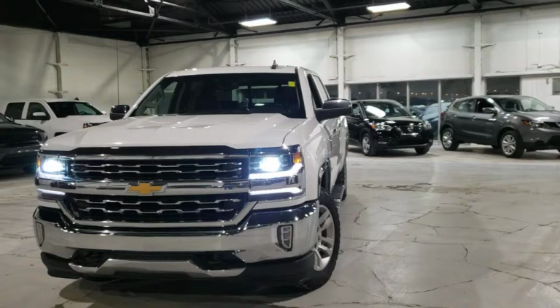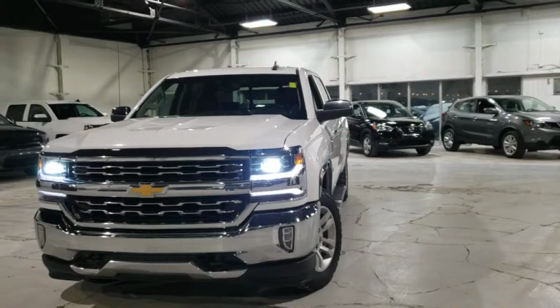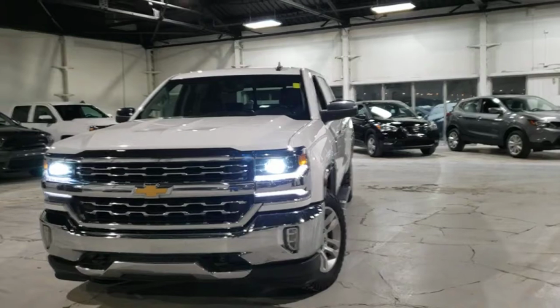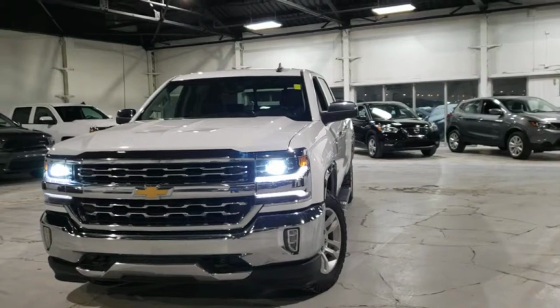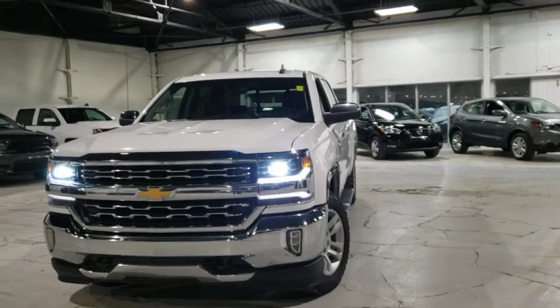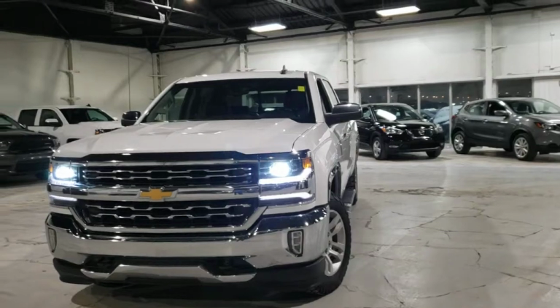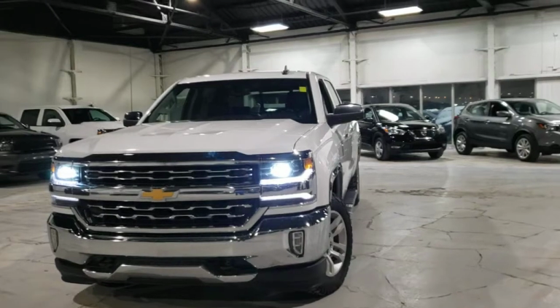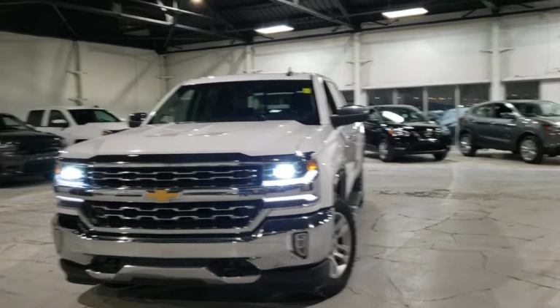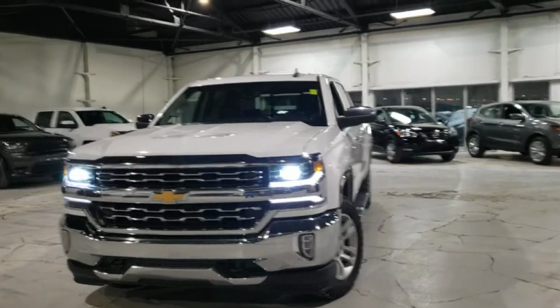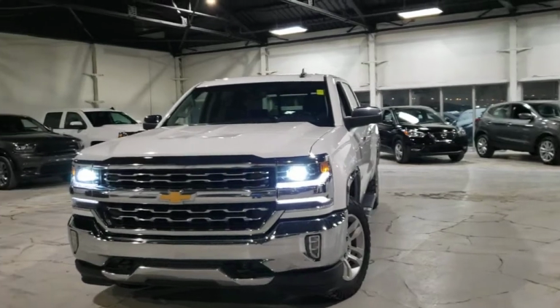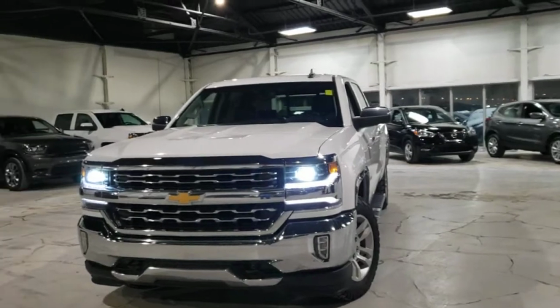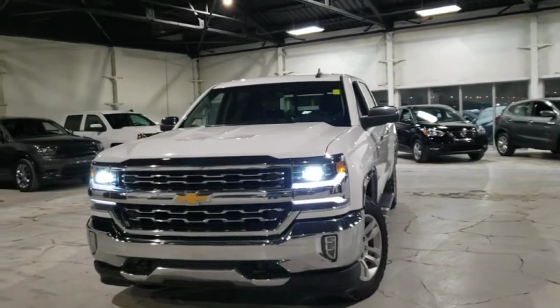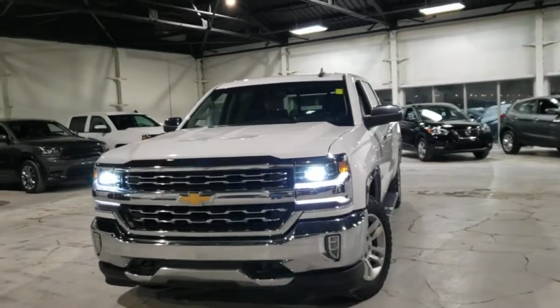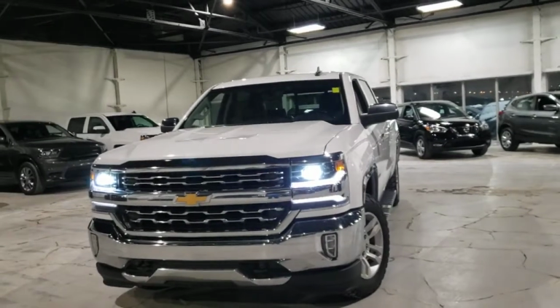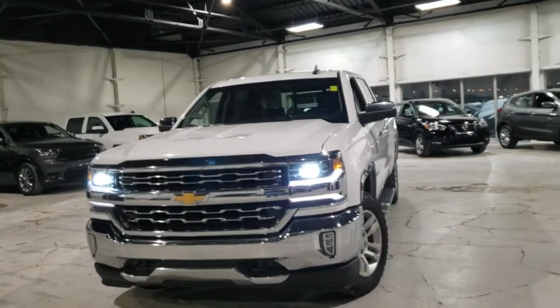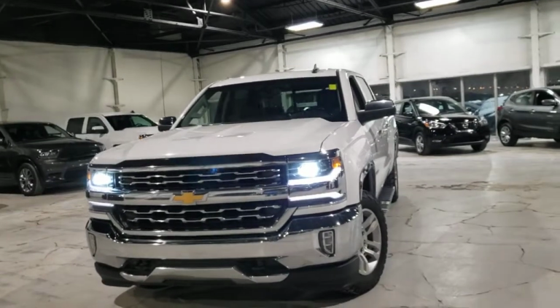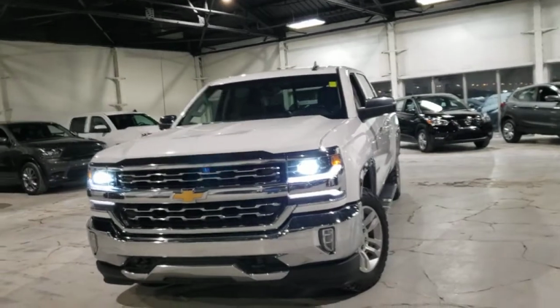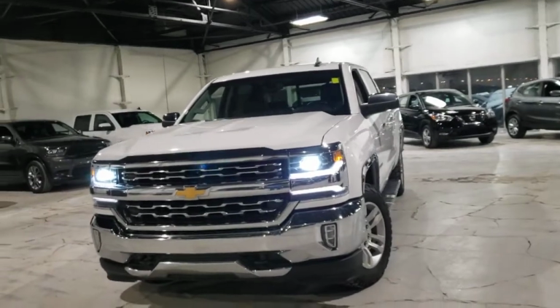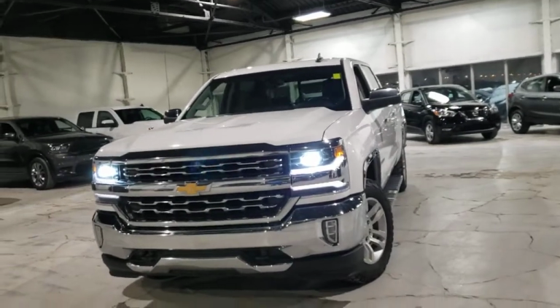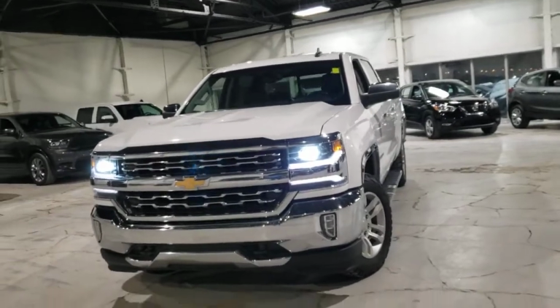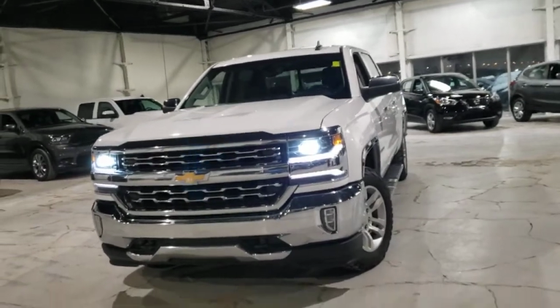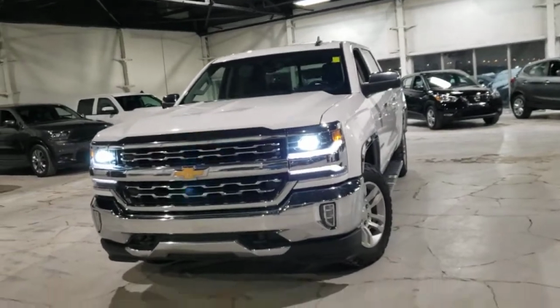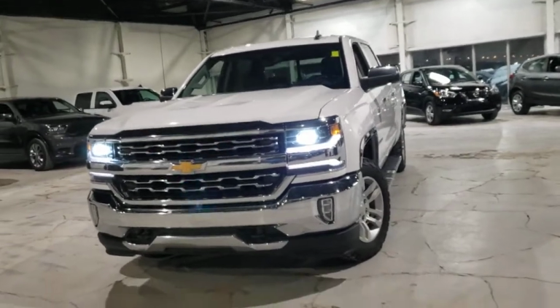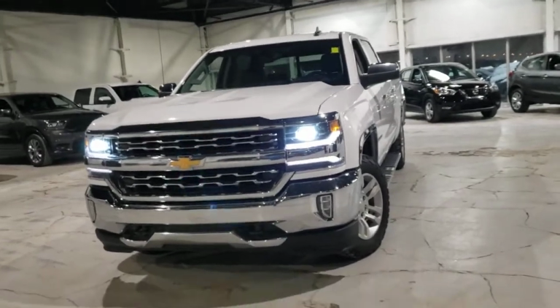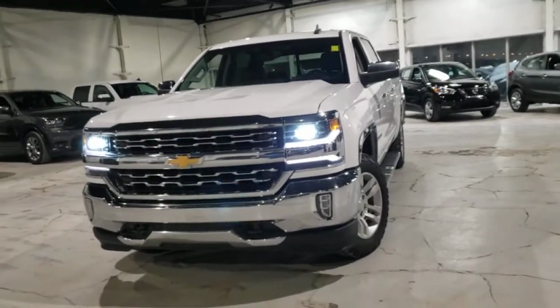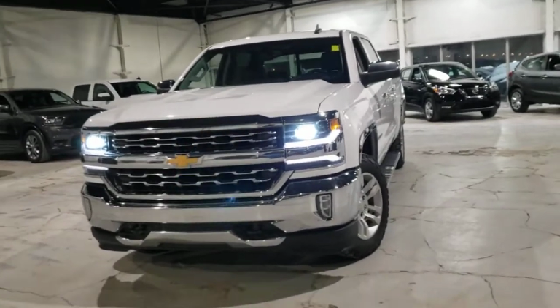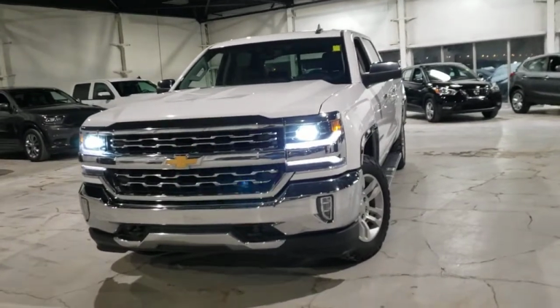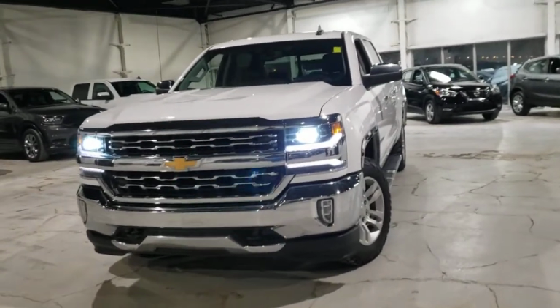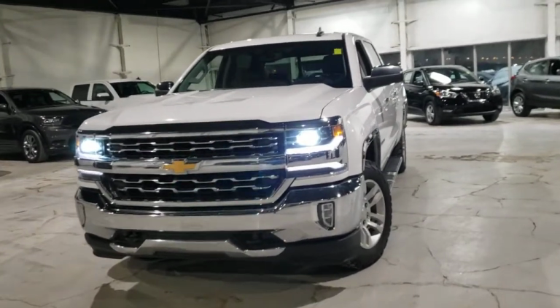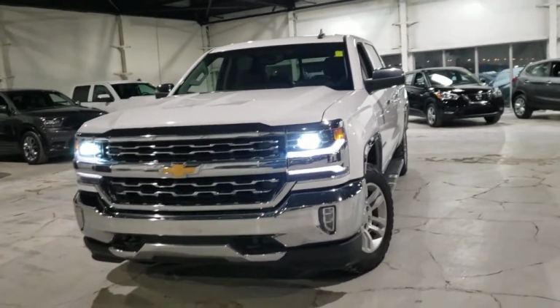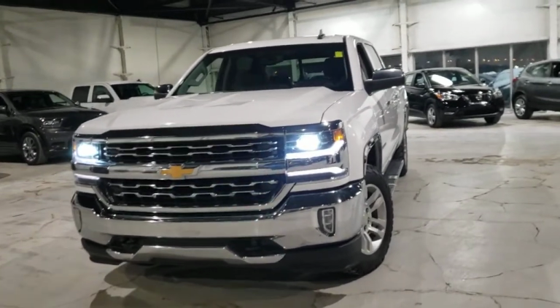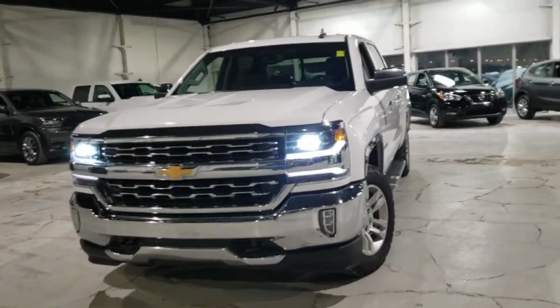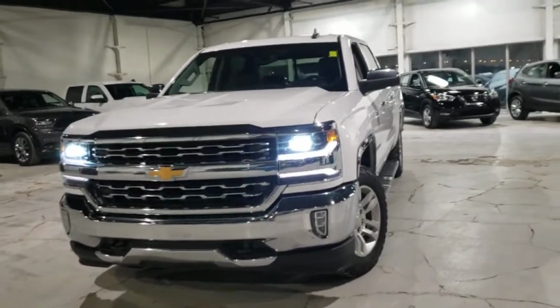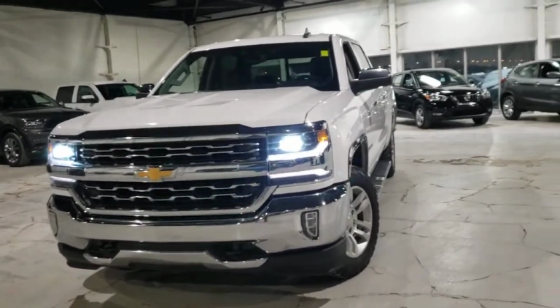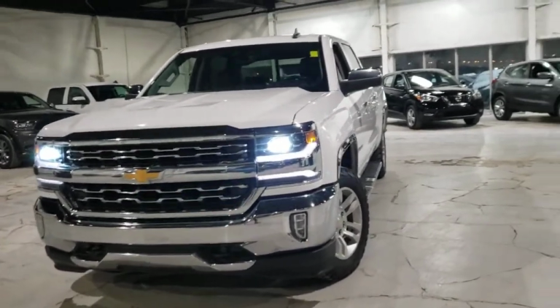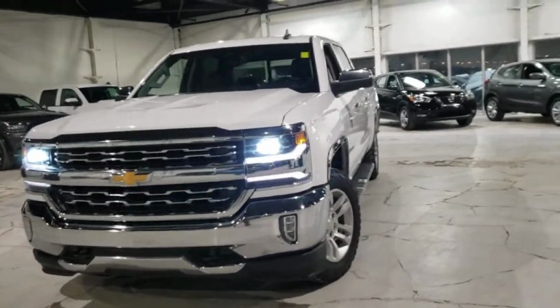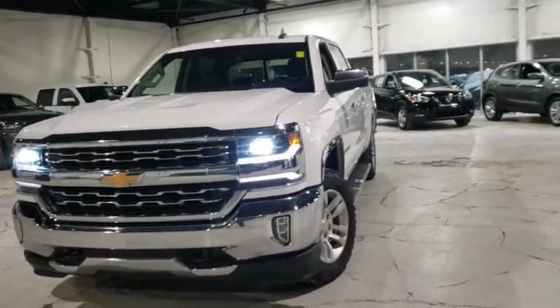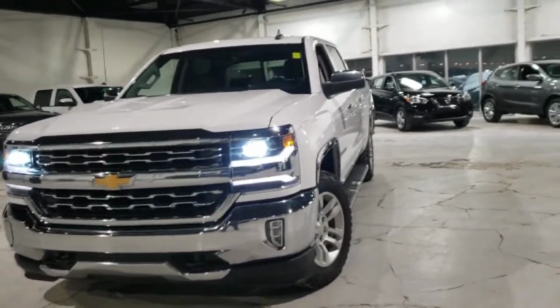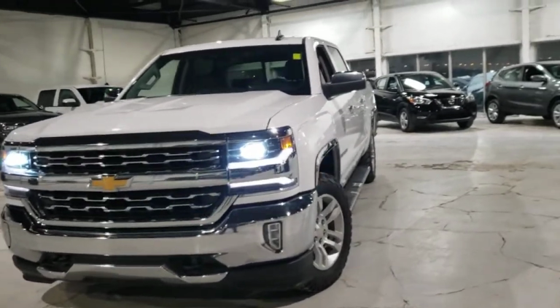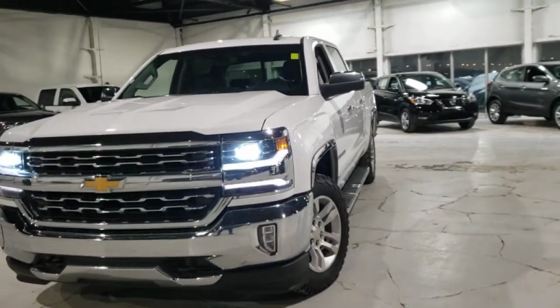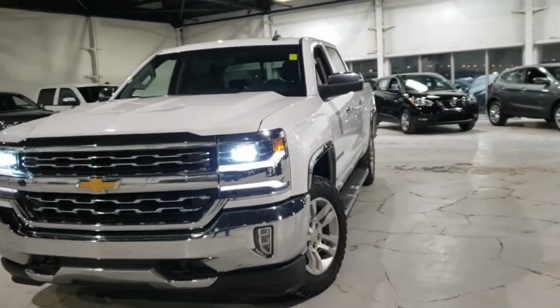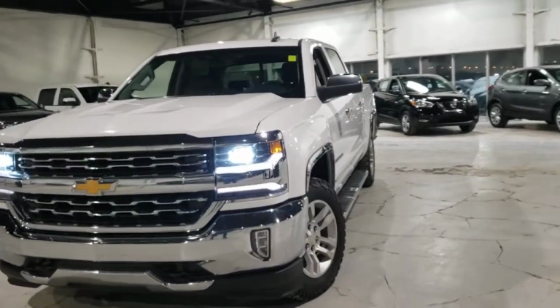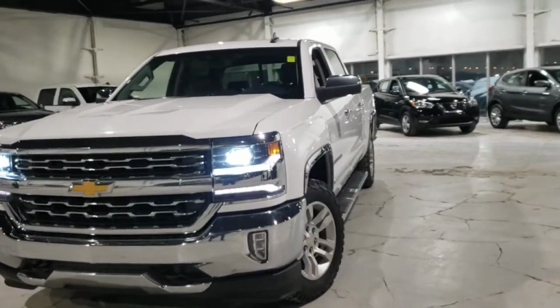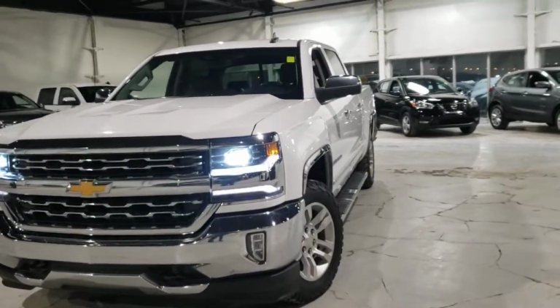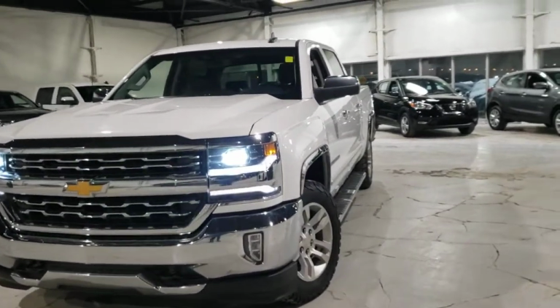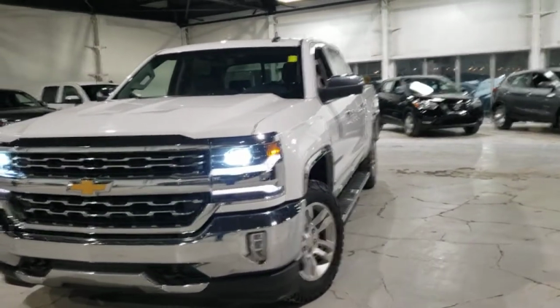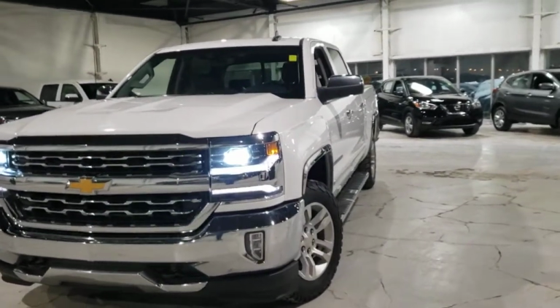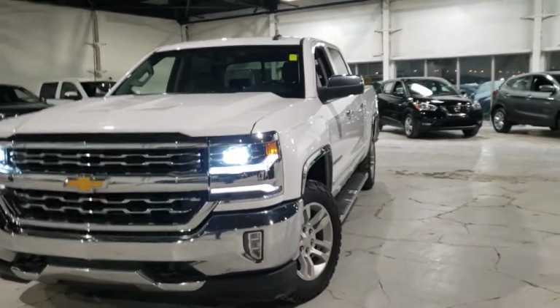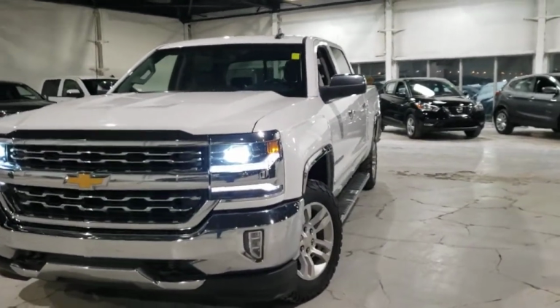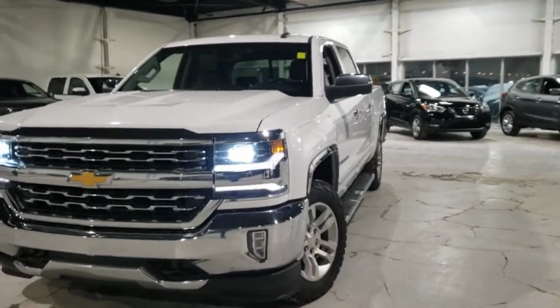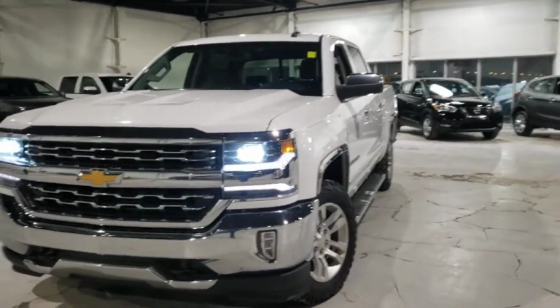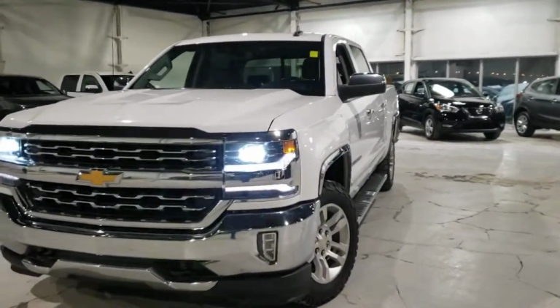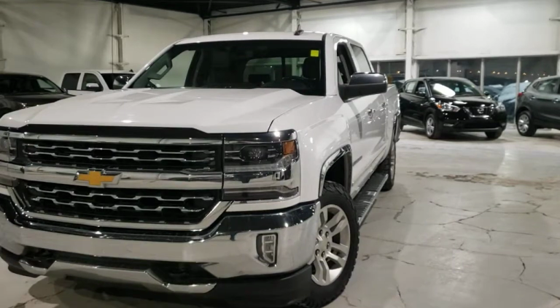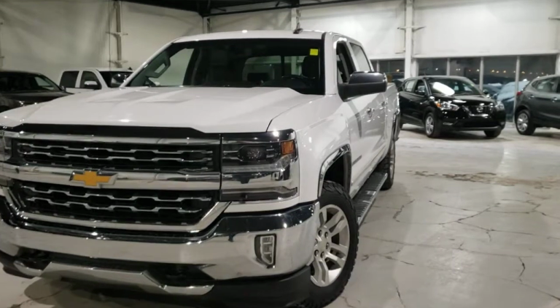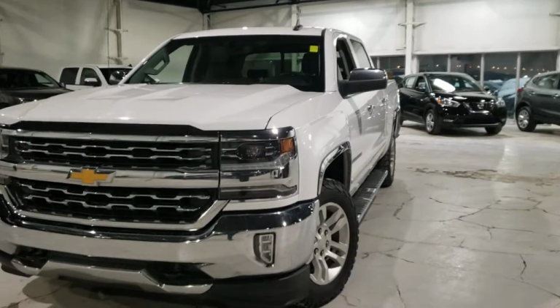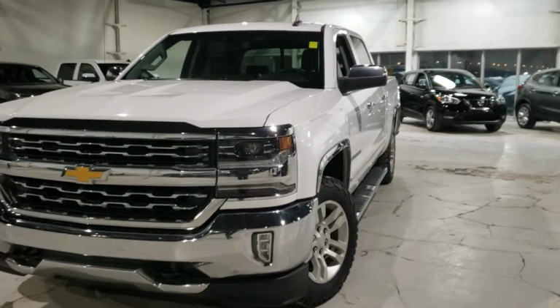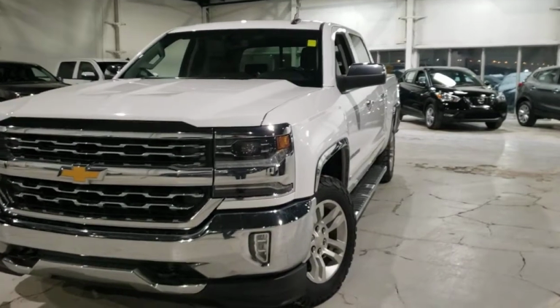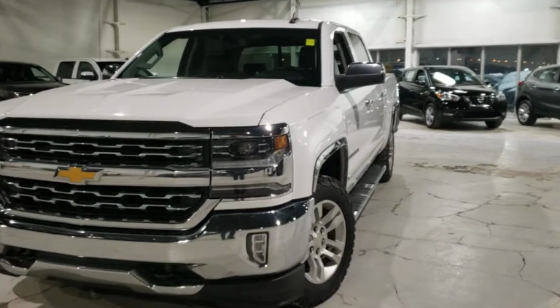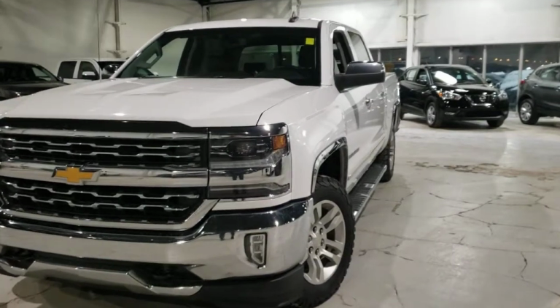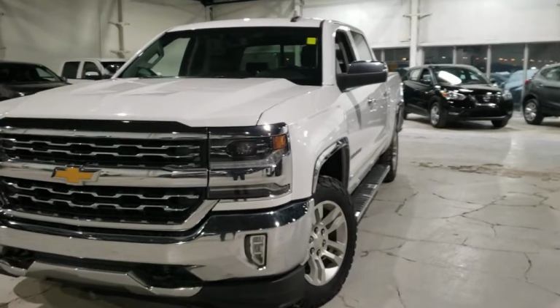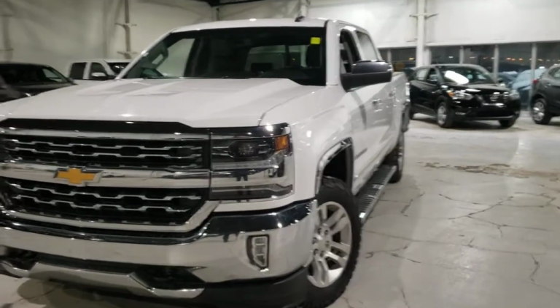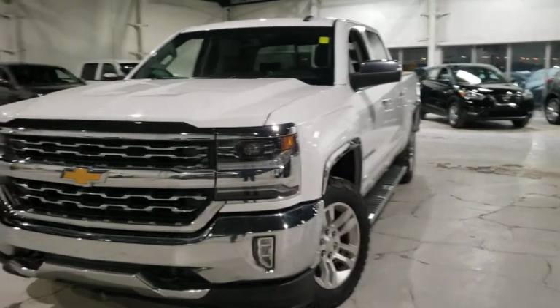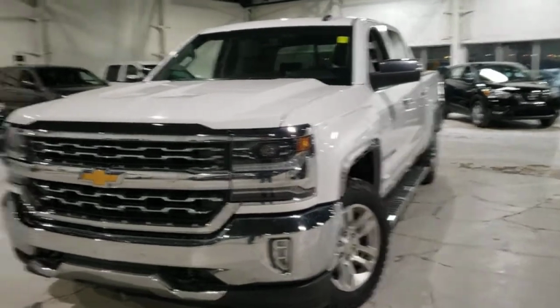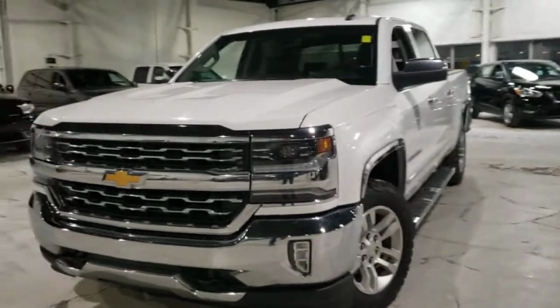Hey, it's Dime from Northside Mitsubishi. Thought I'd give you a look around our 2016 Chevy Silverado that you inquired on.